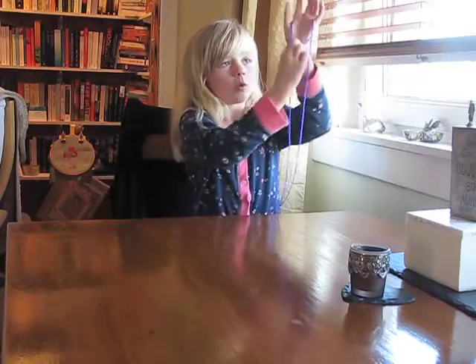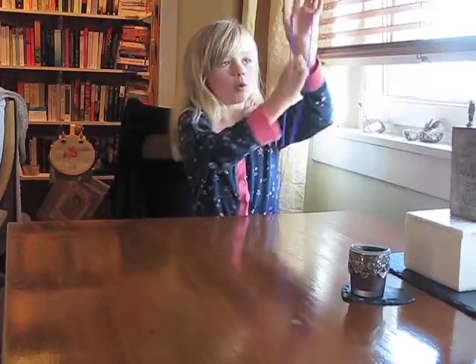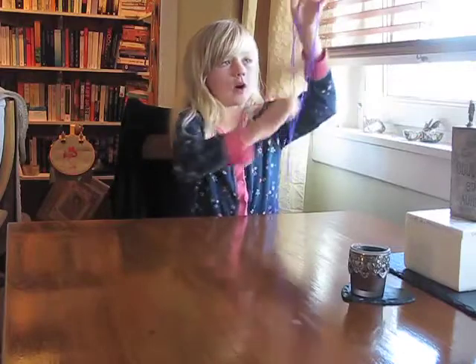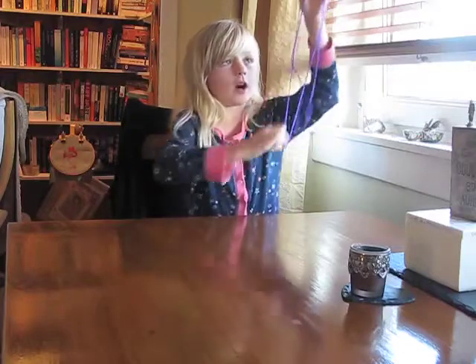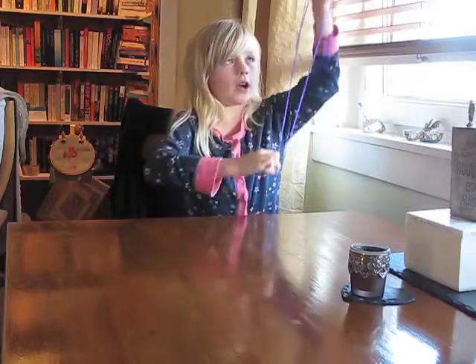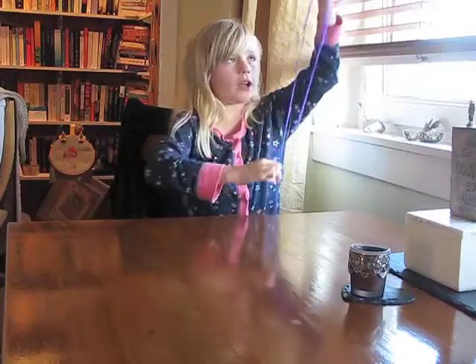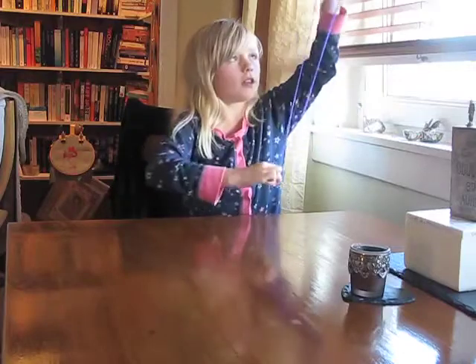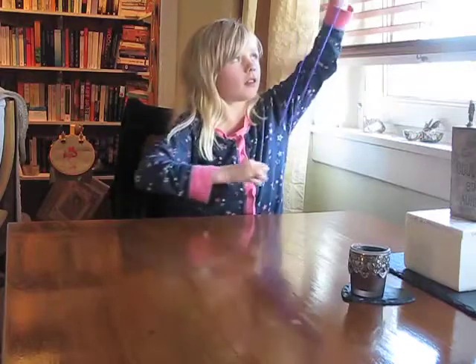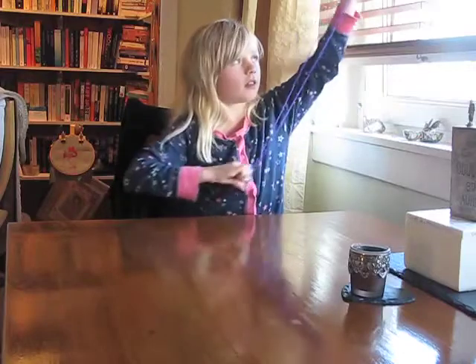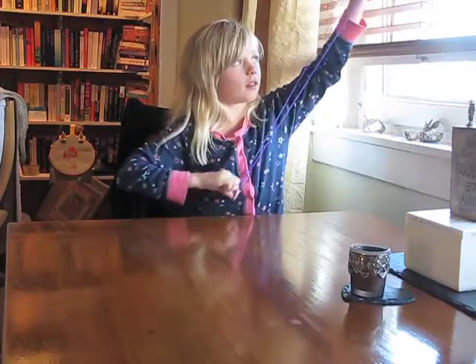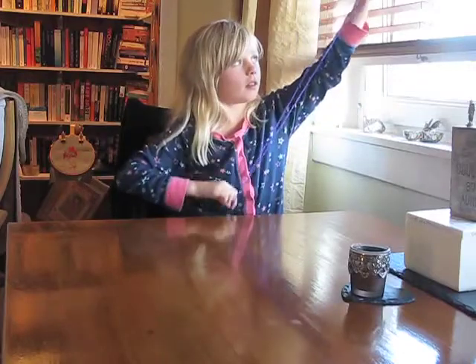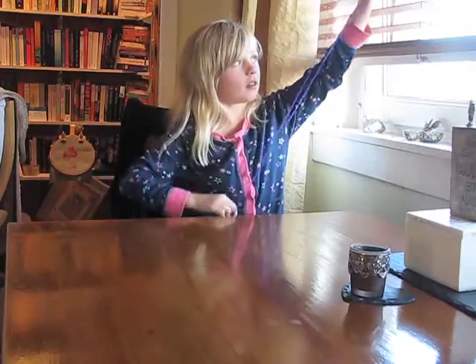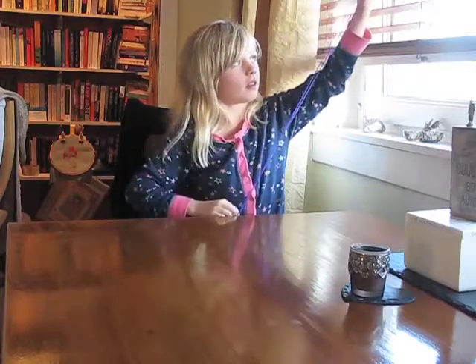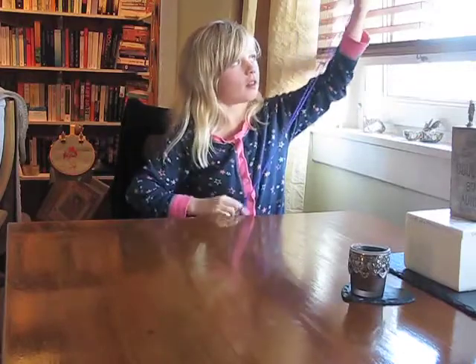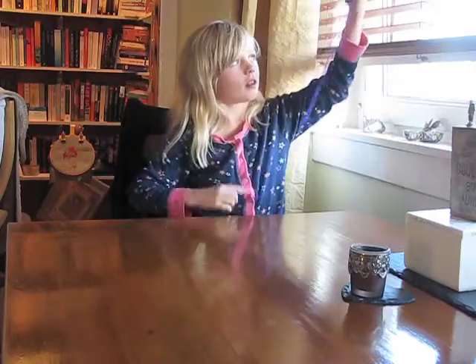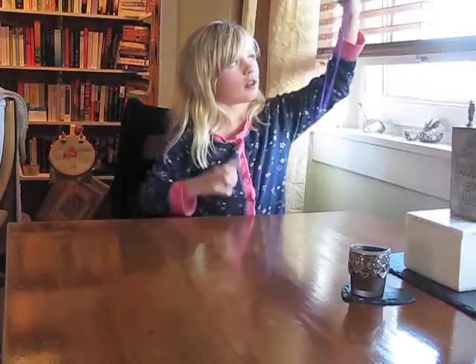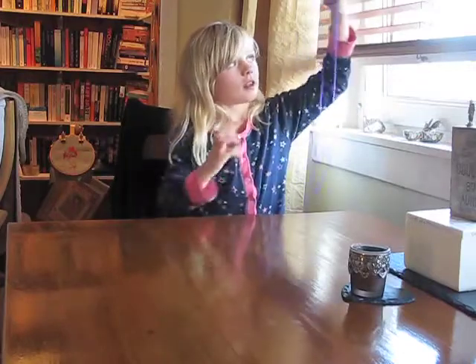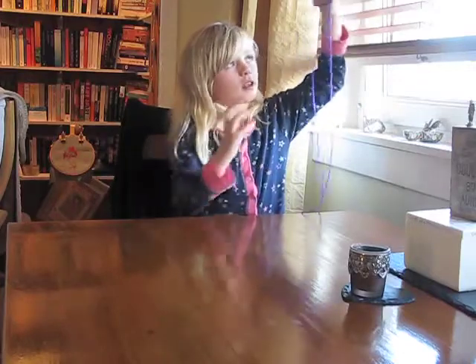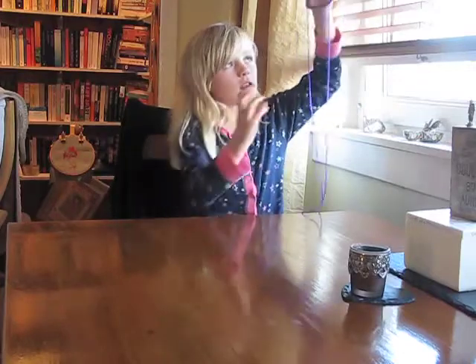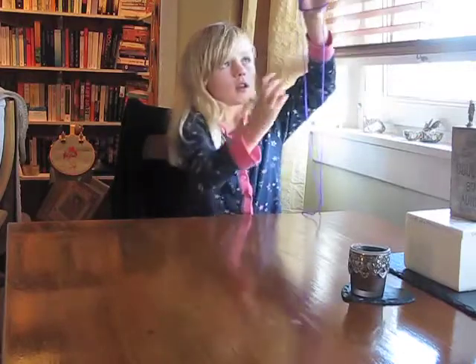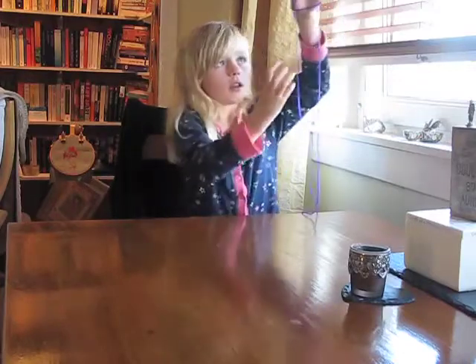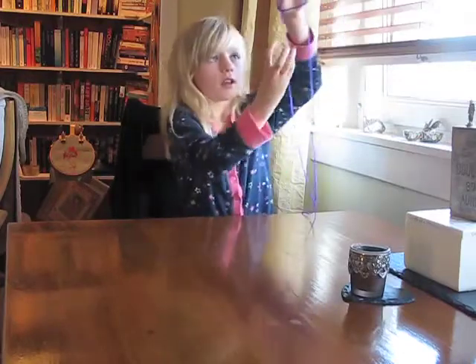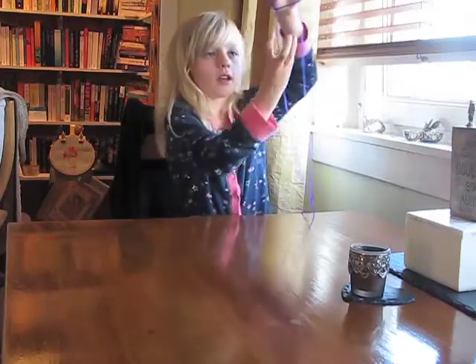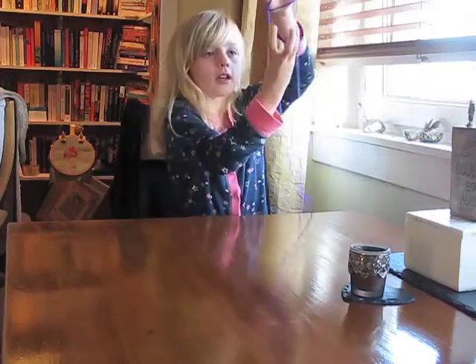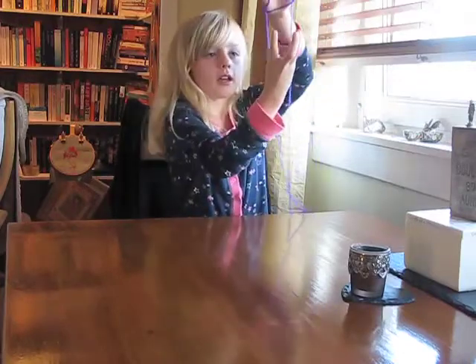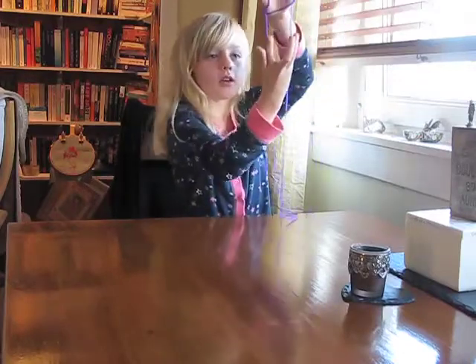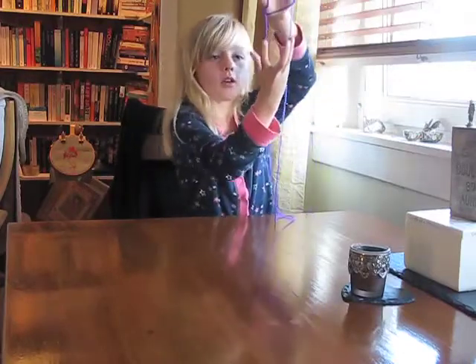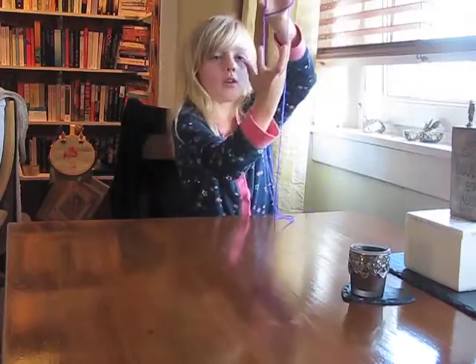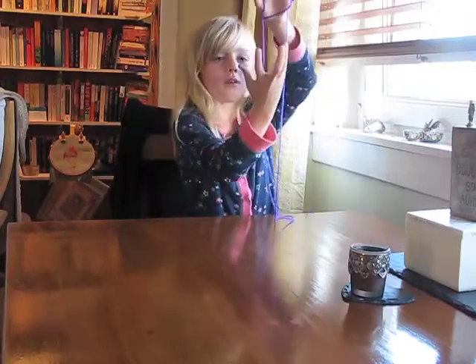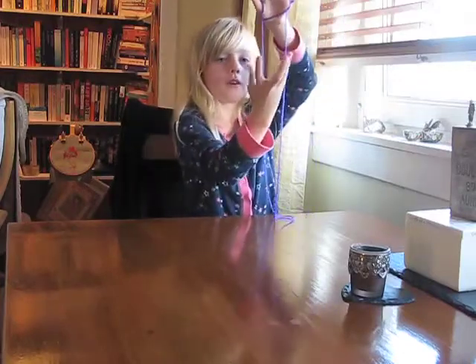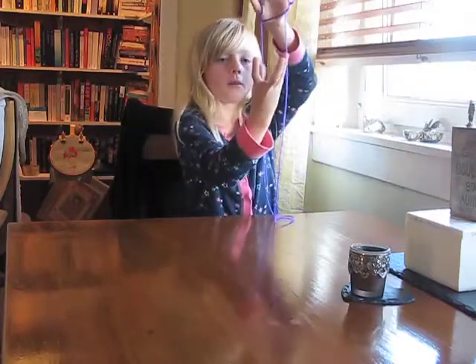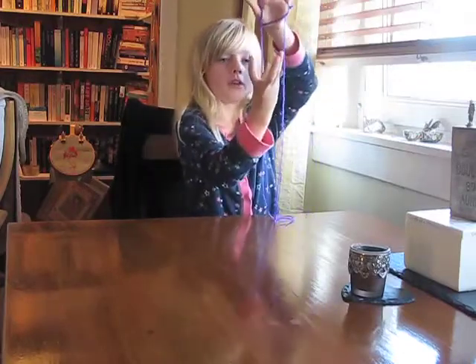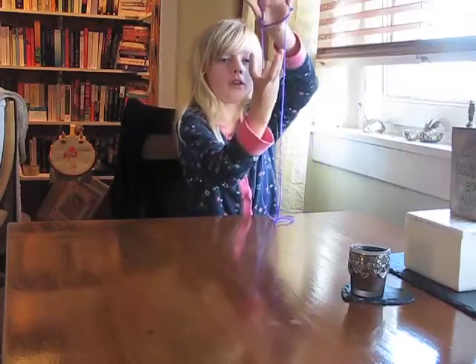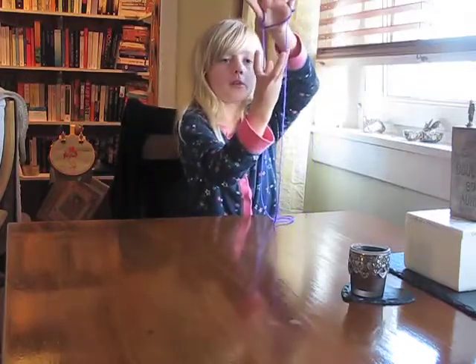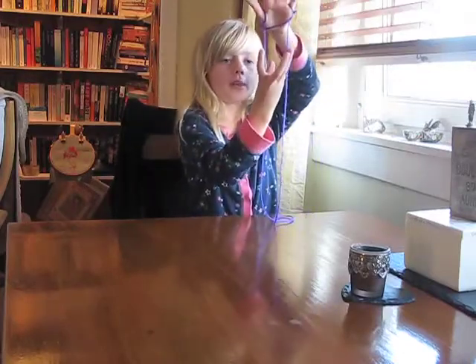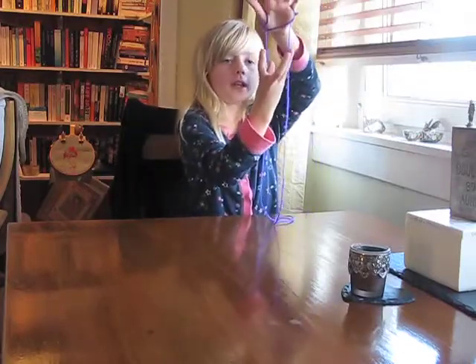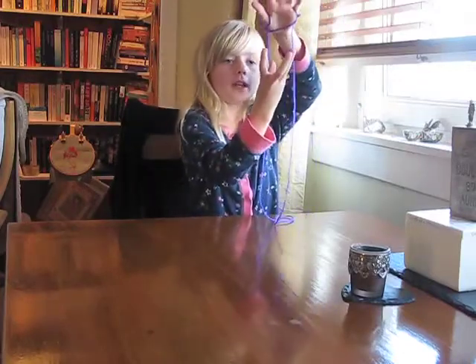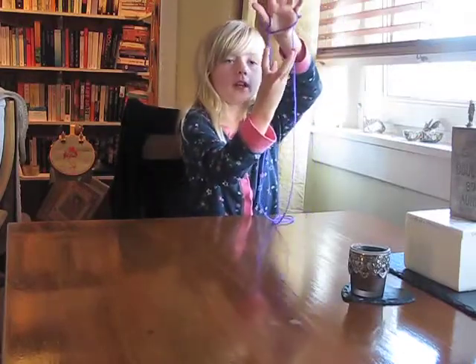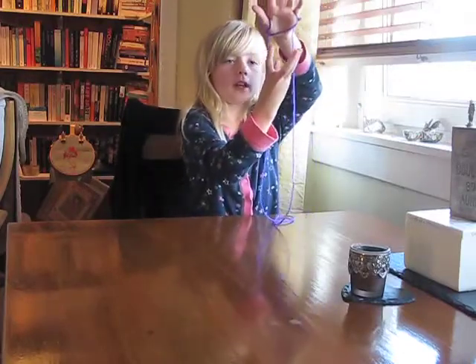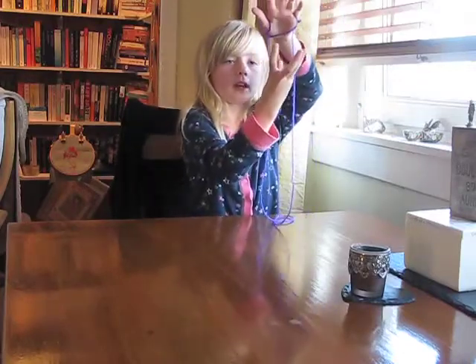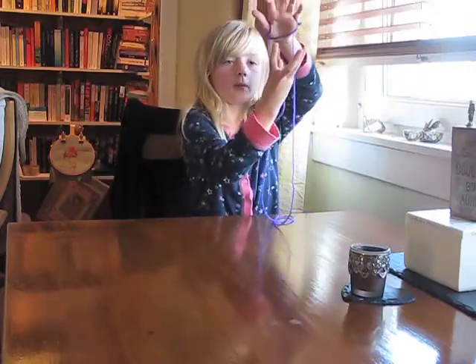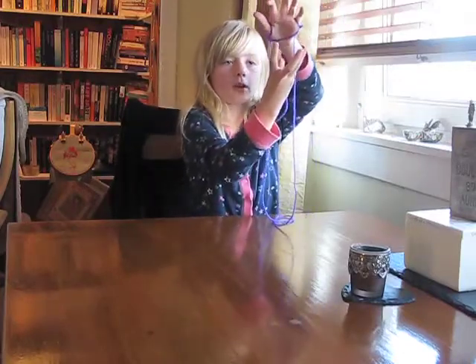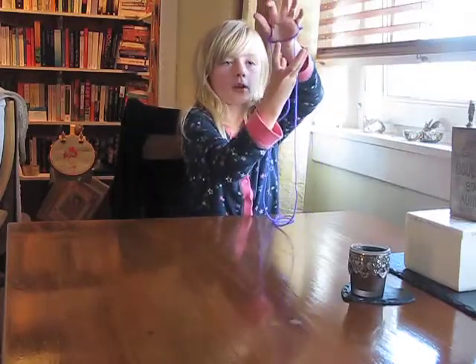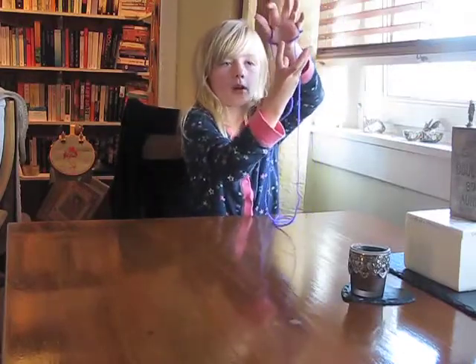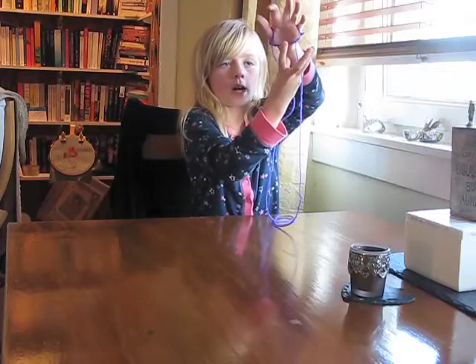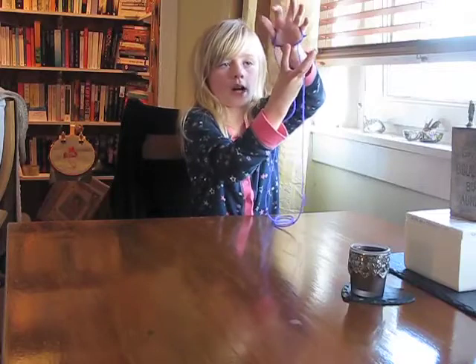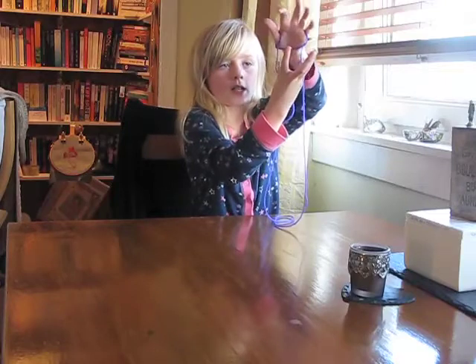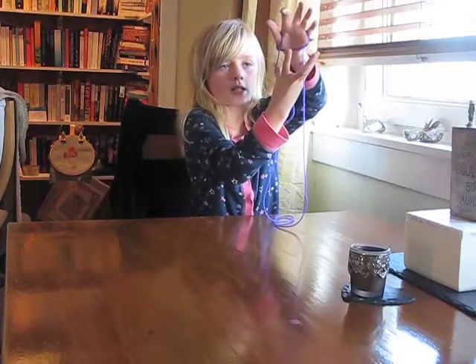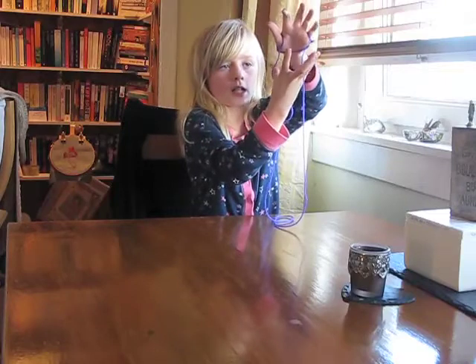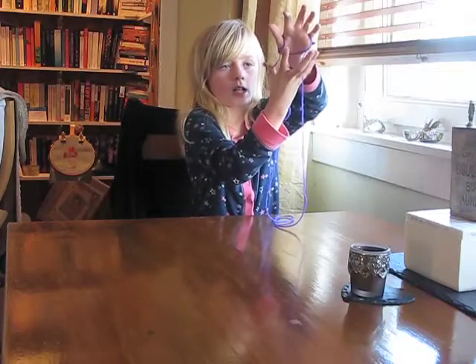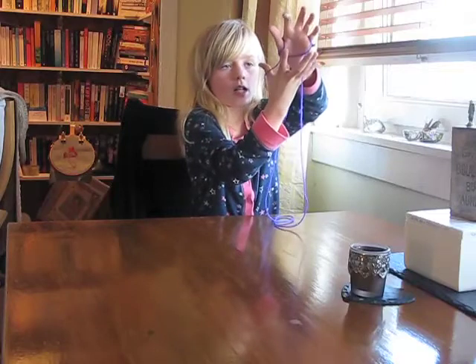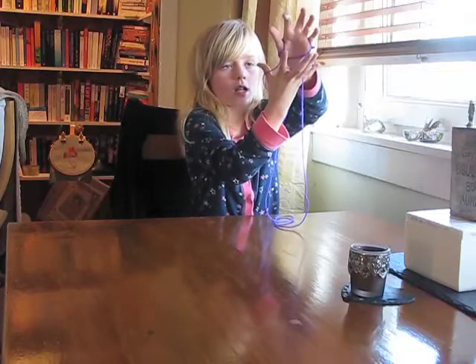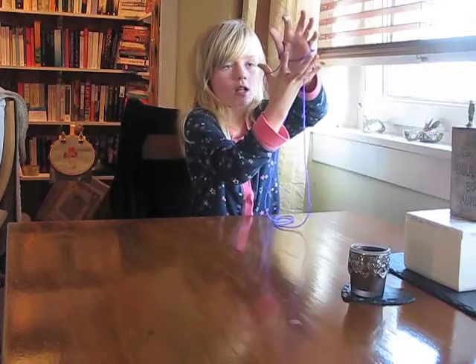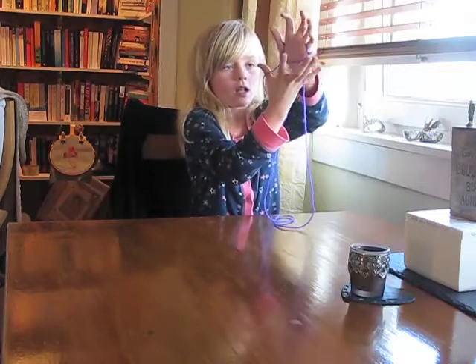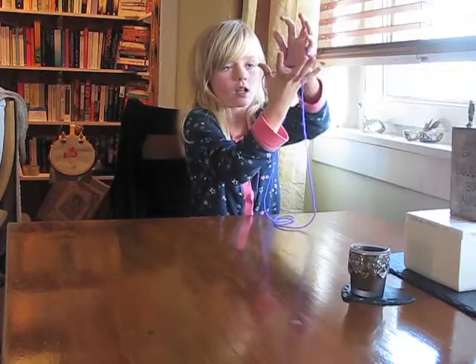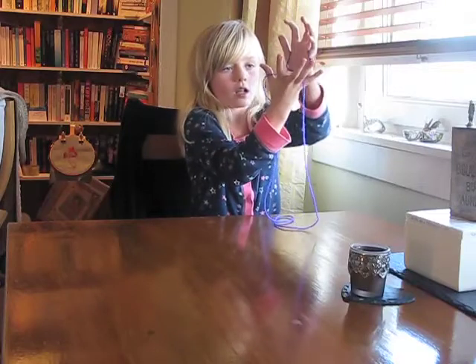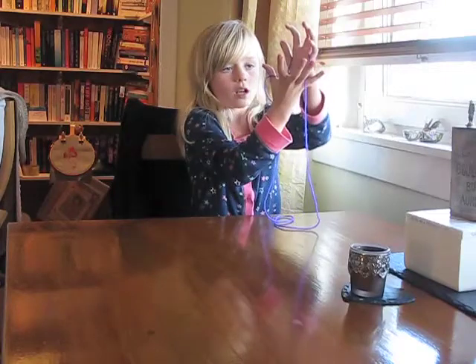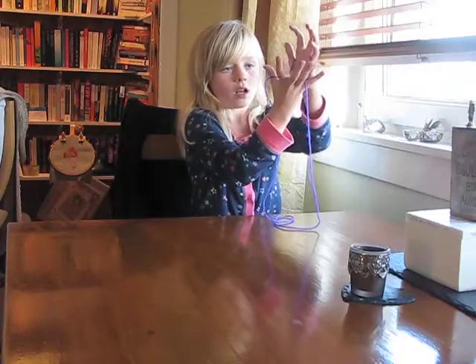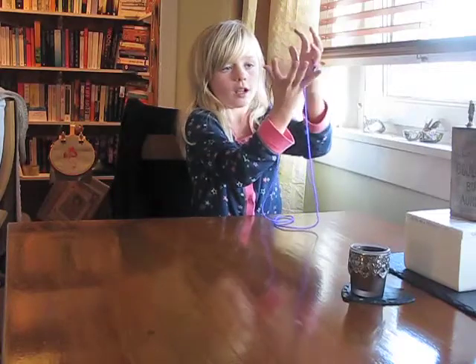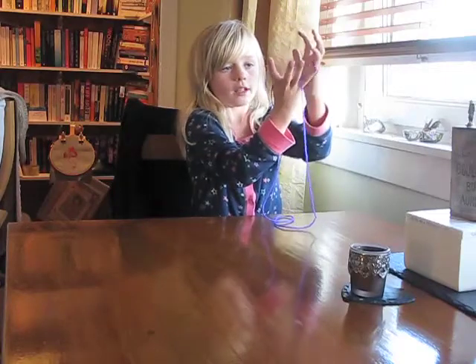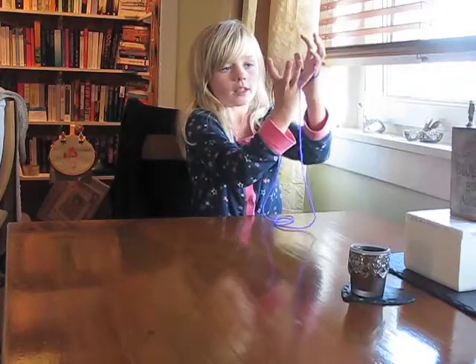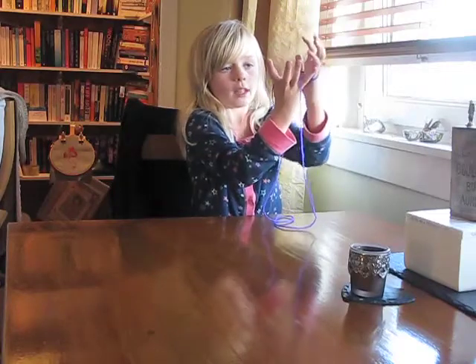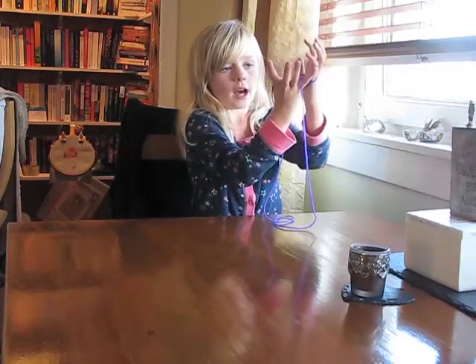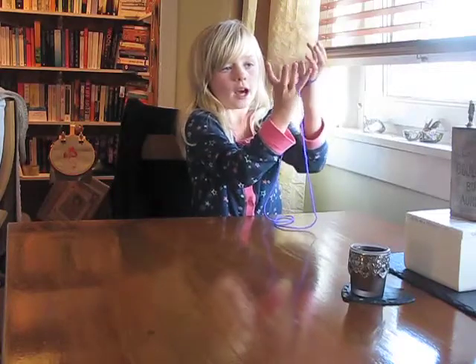Twice. Get your thumb on your pinky, put your hand in like that.